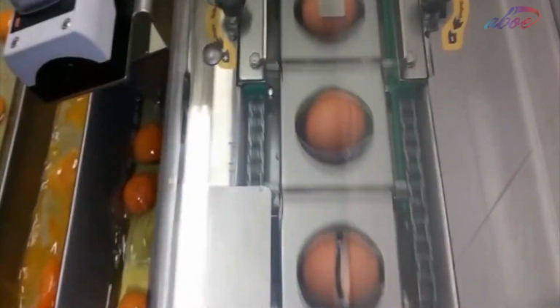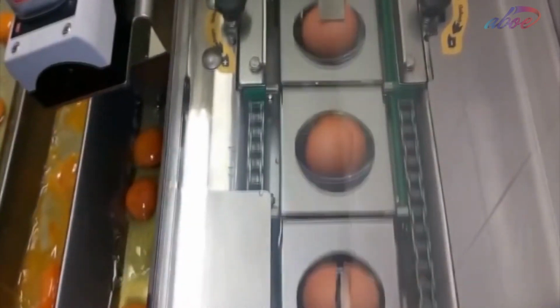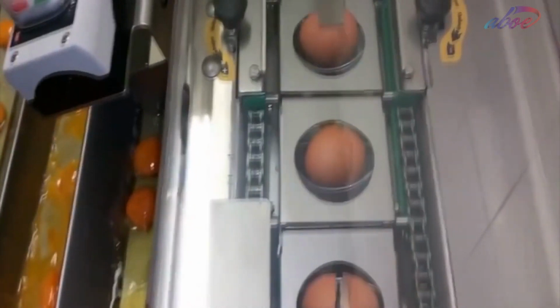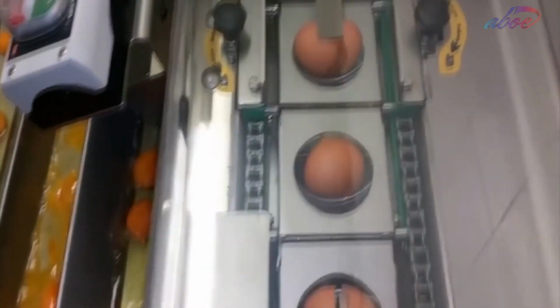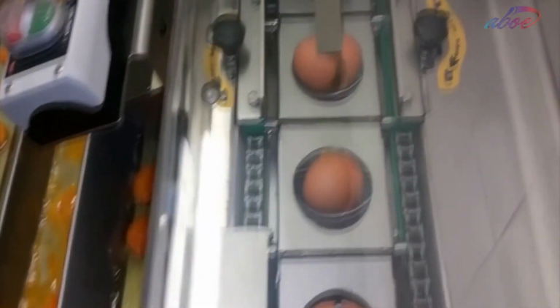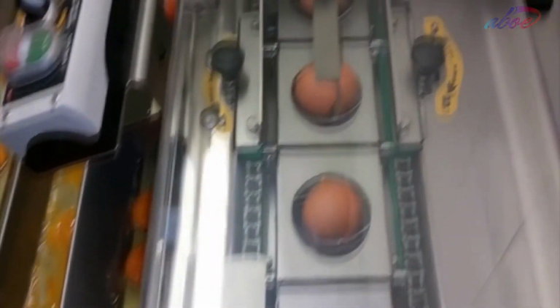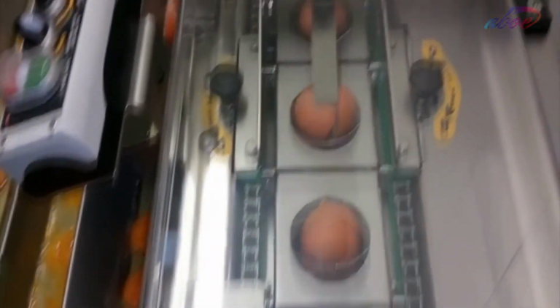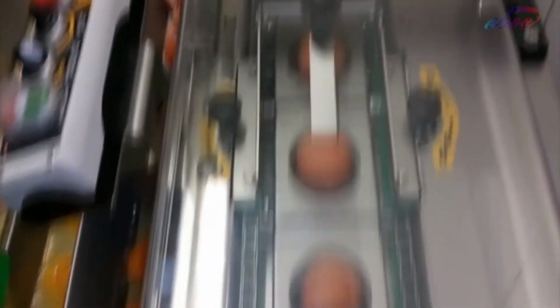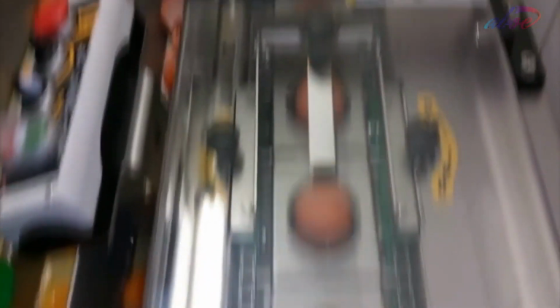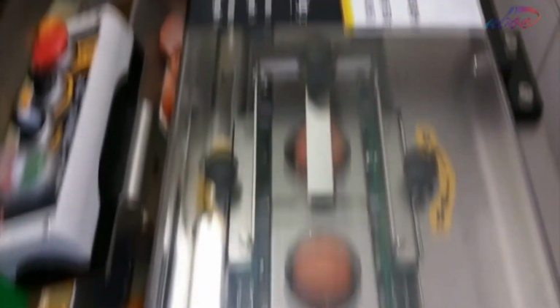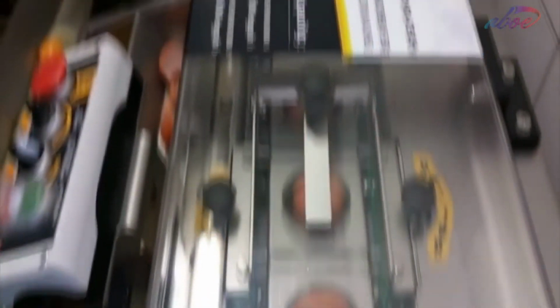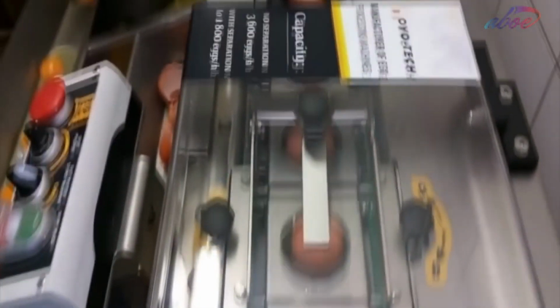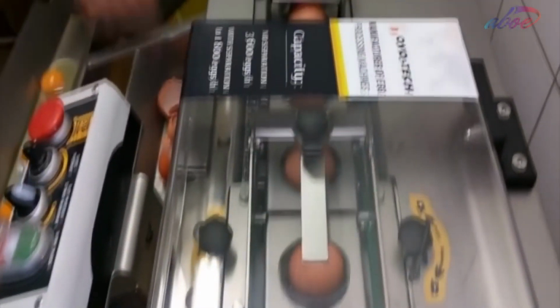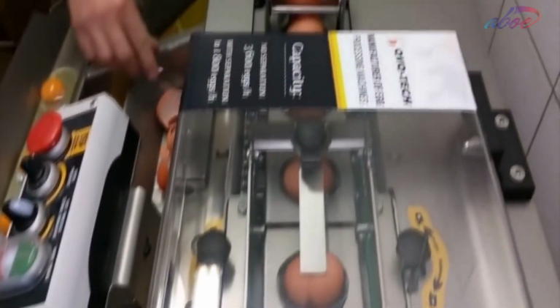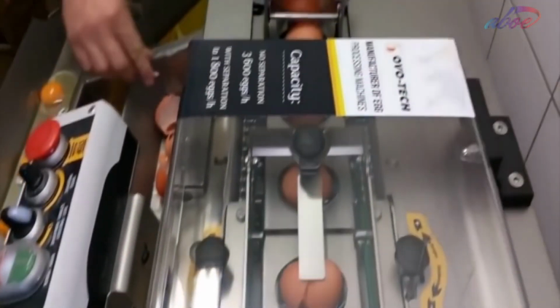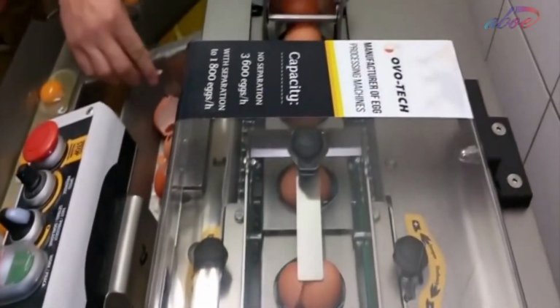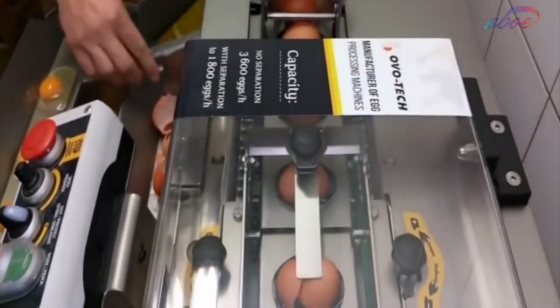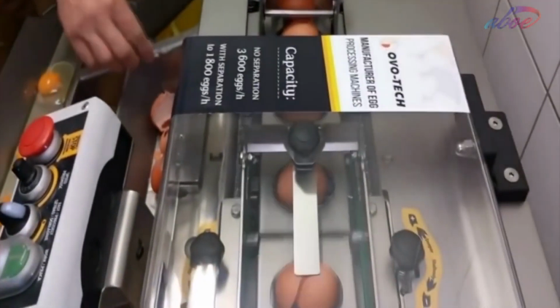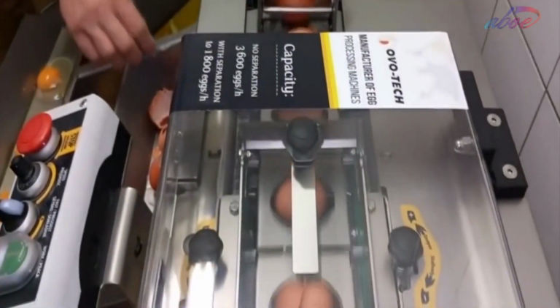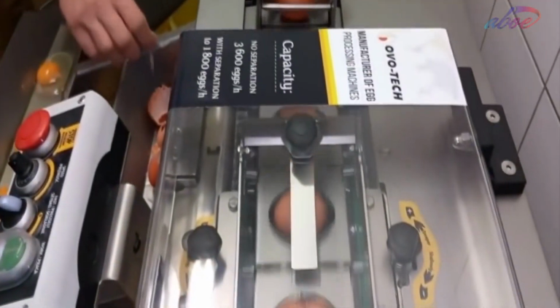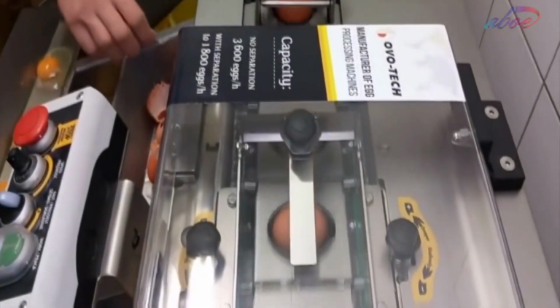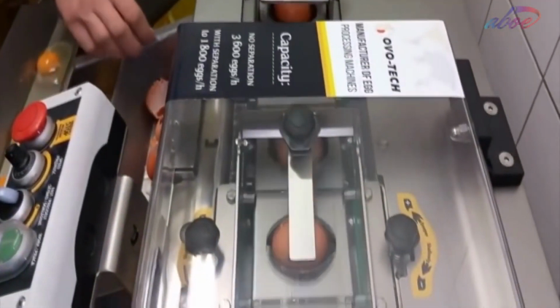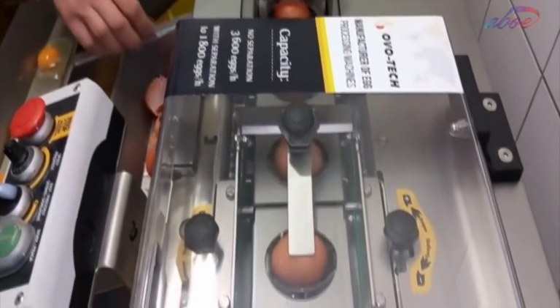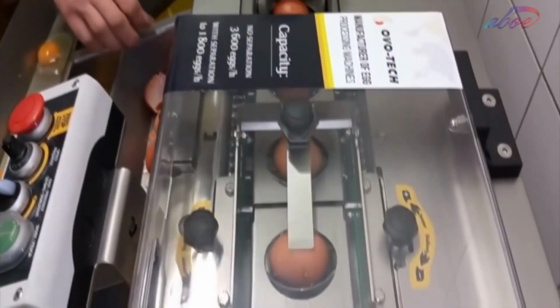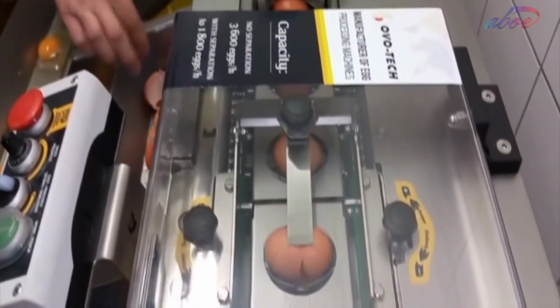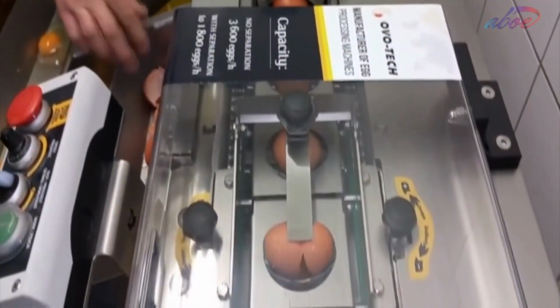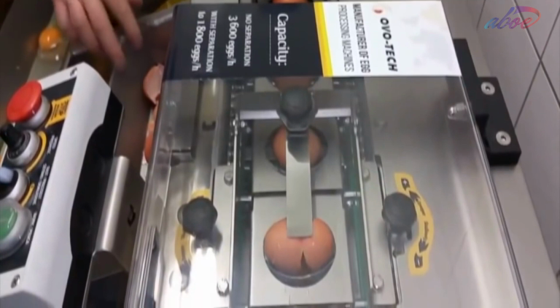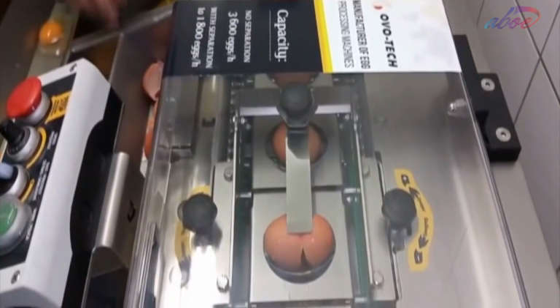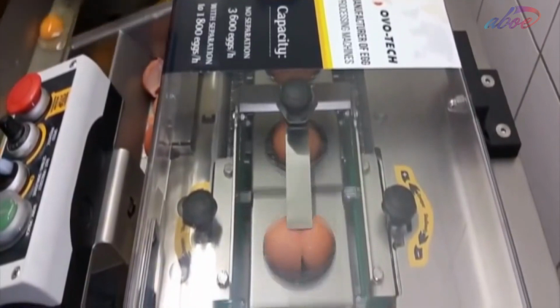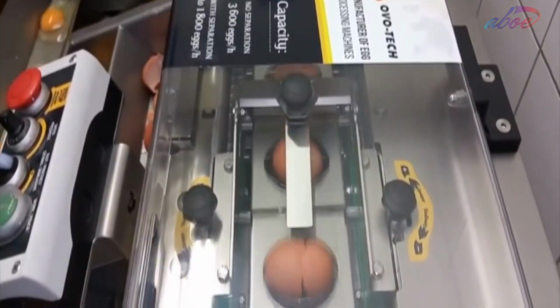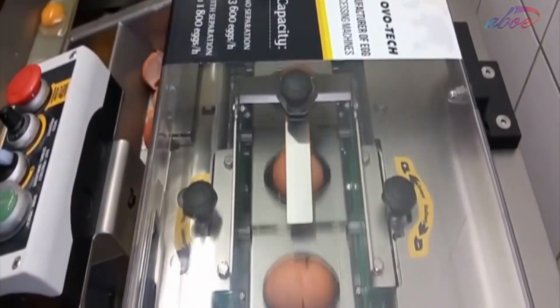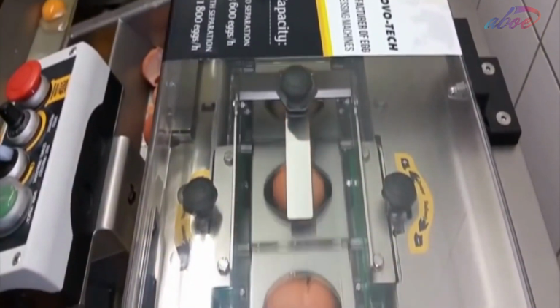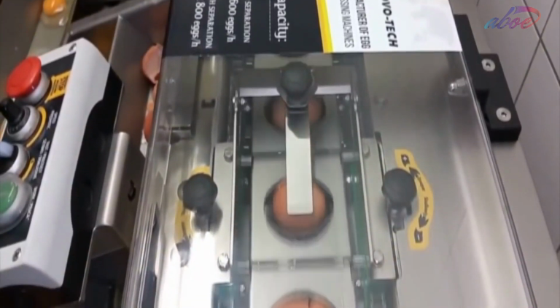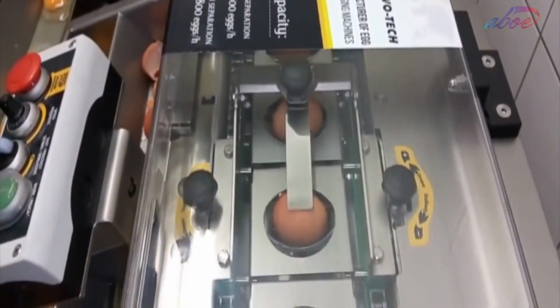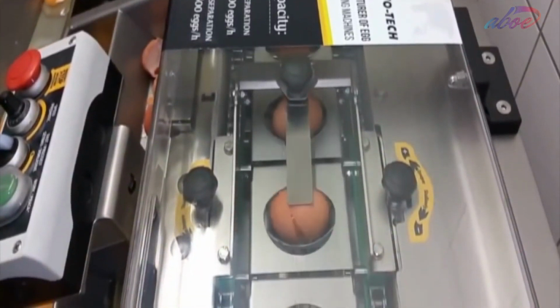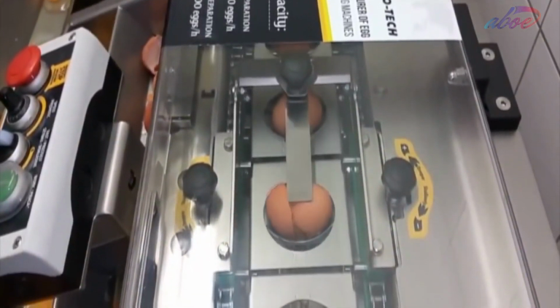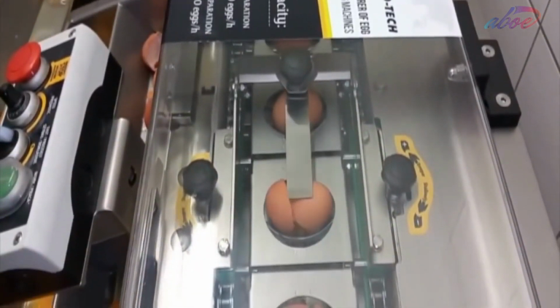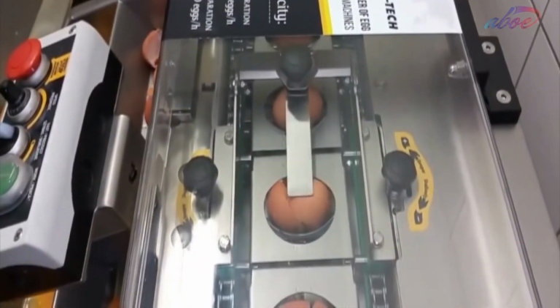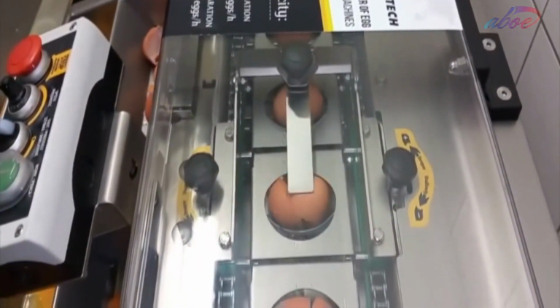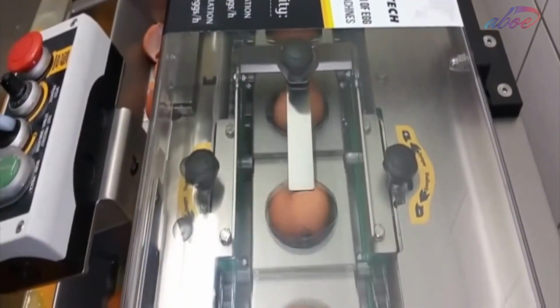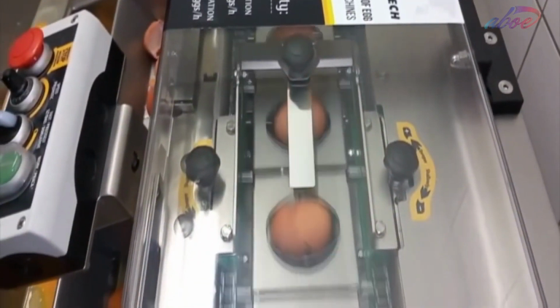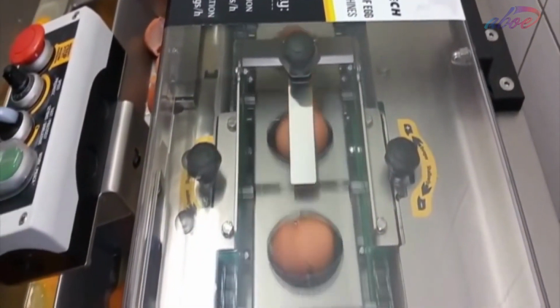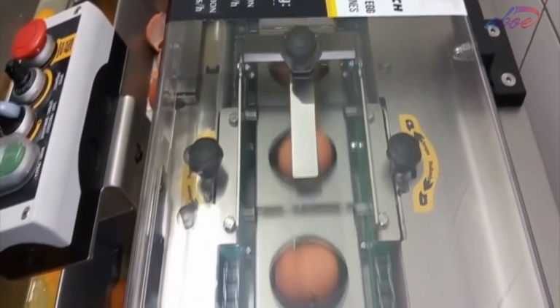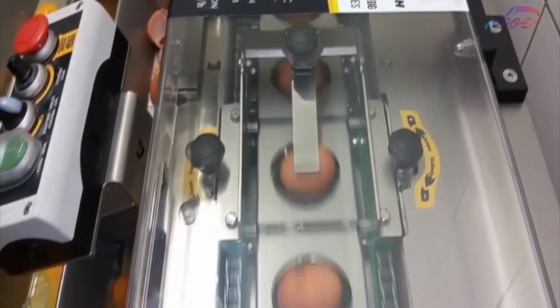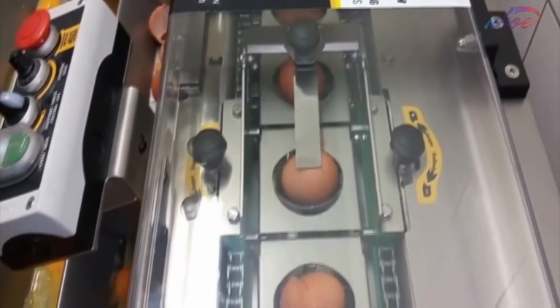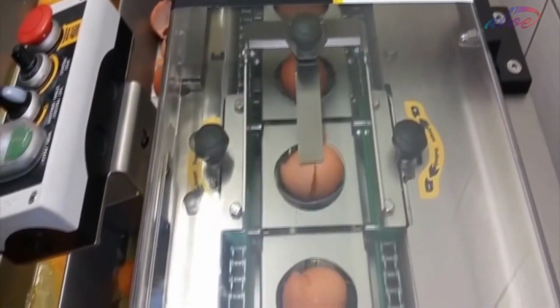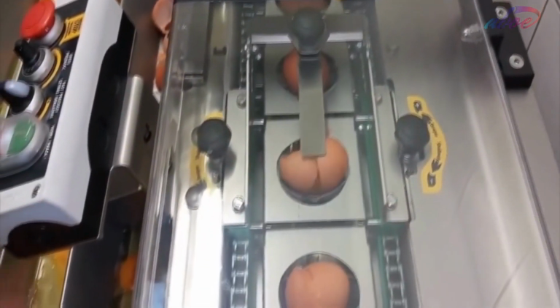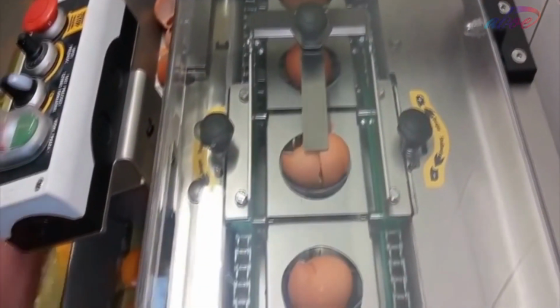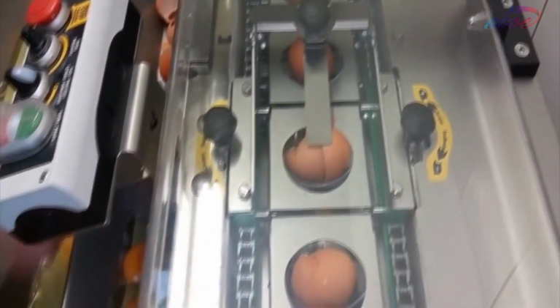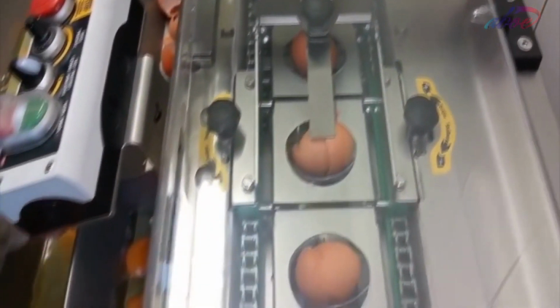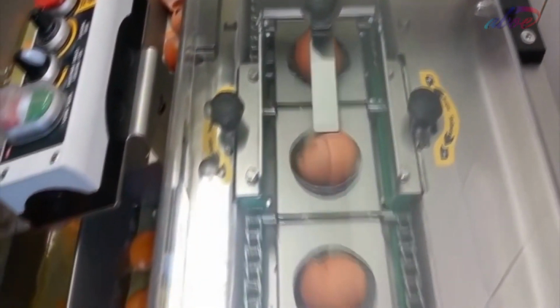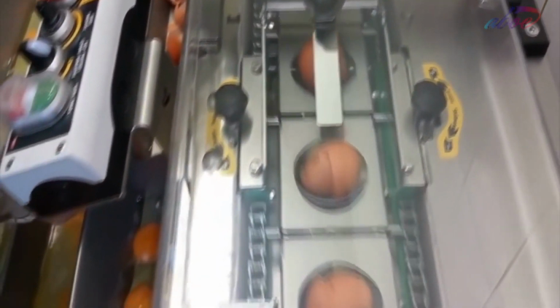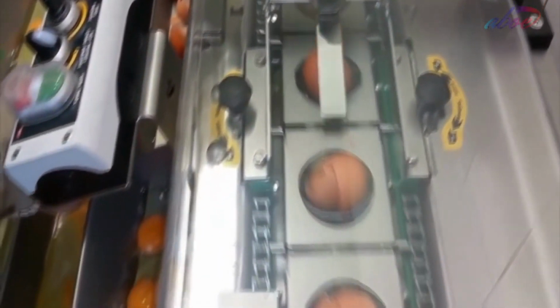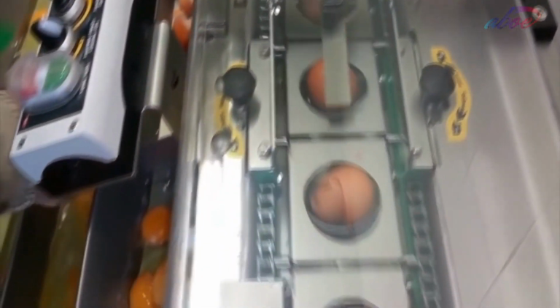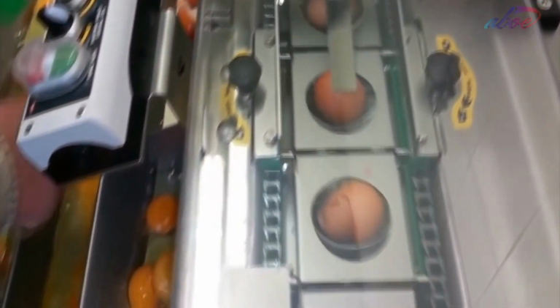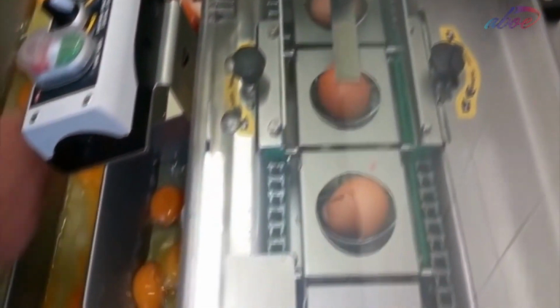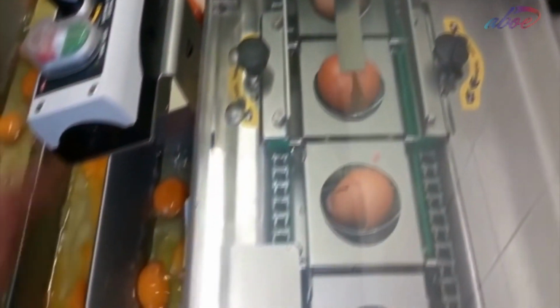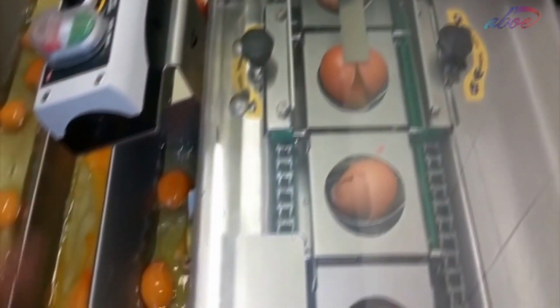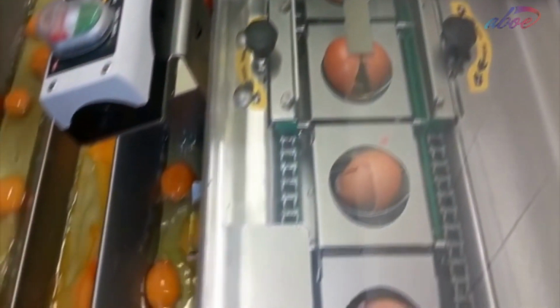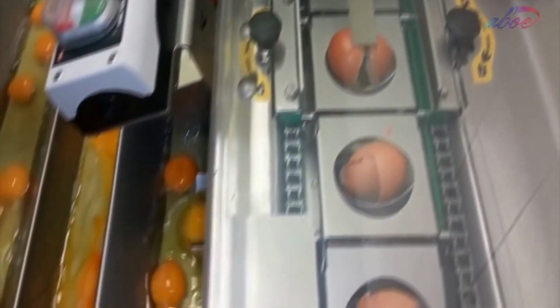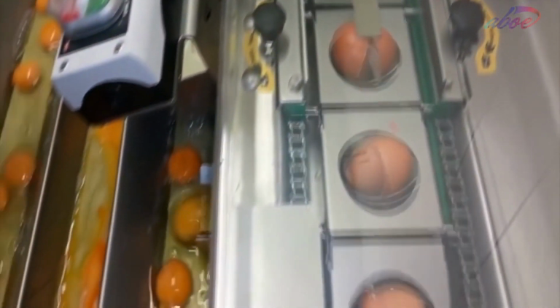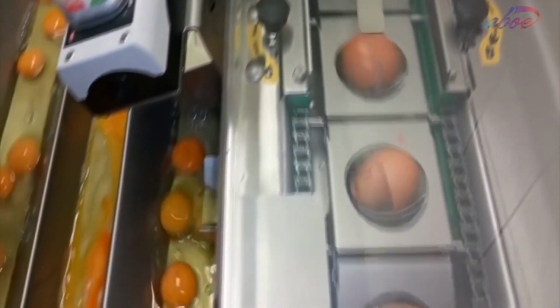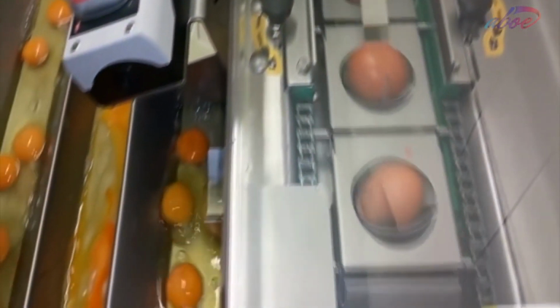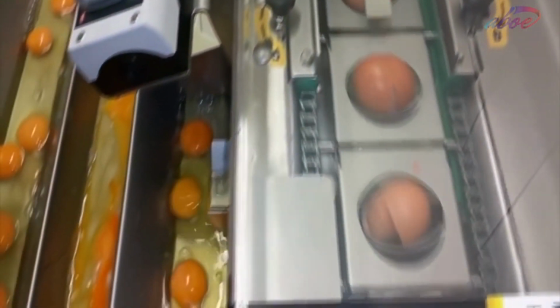Pastry shops need a lot of eggs to make their desserts, so a lot of them use this egg-cracking machine to make the process quicker.